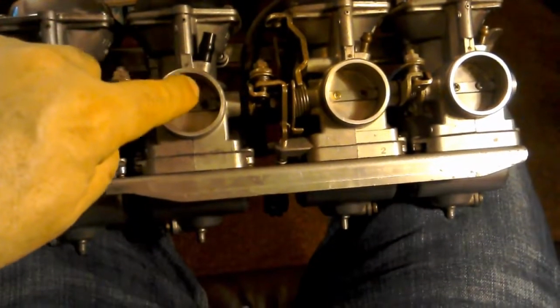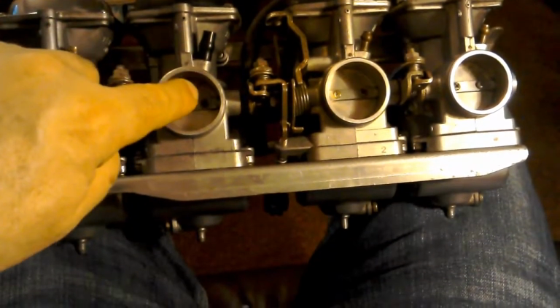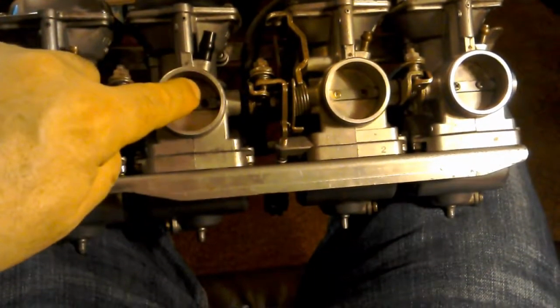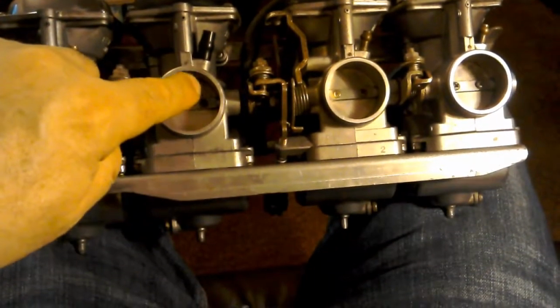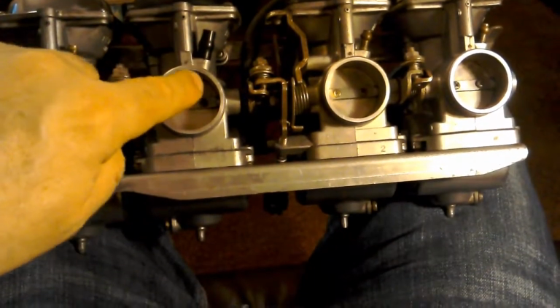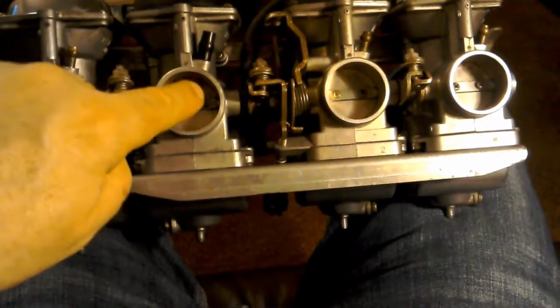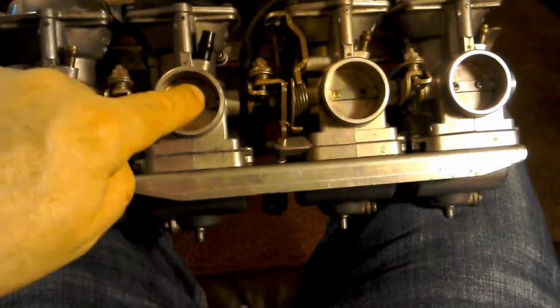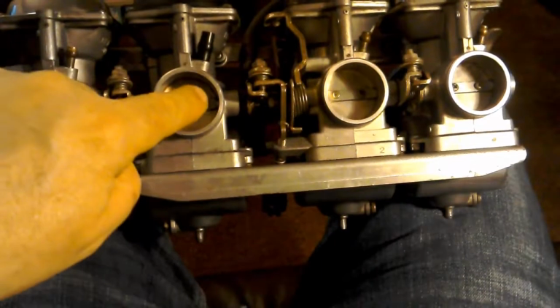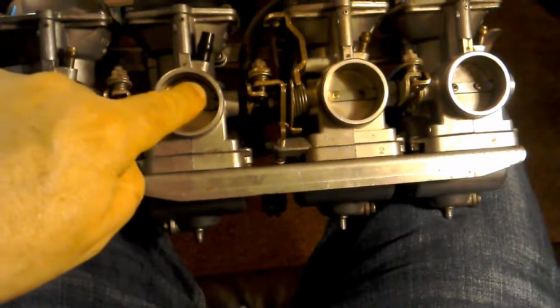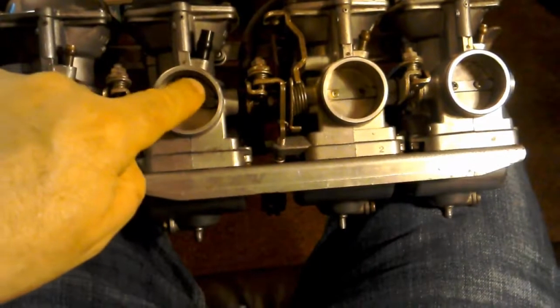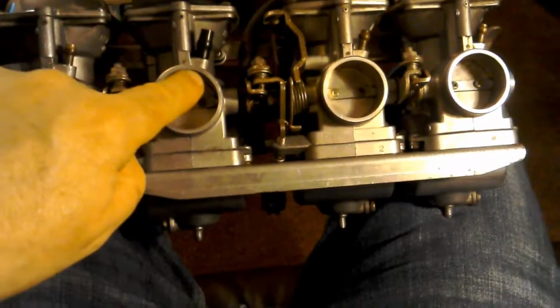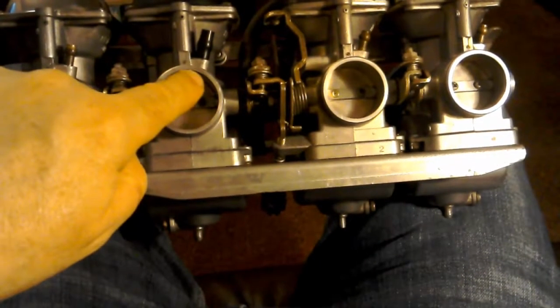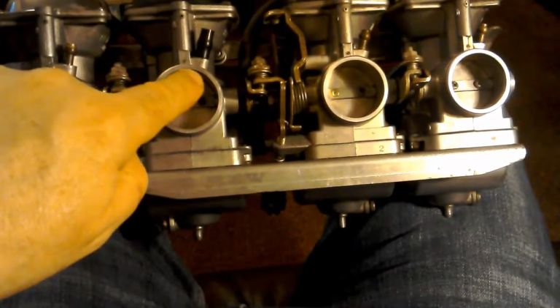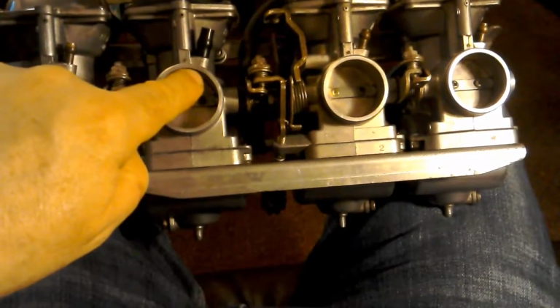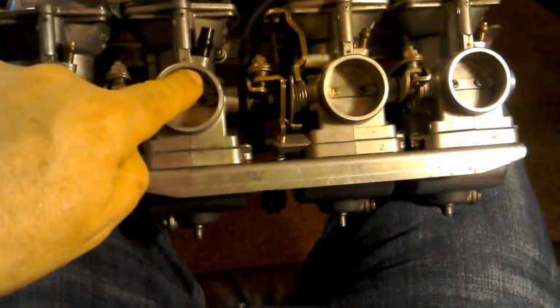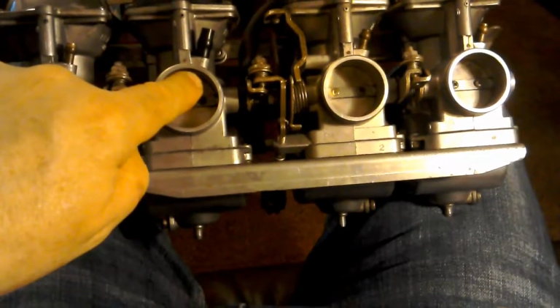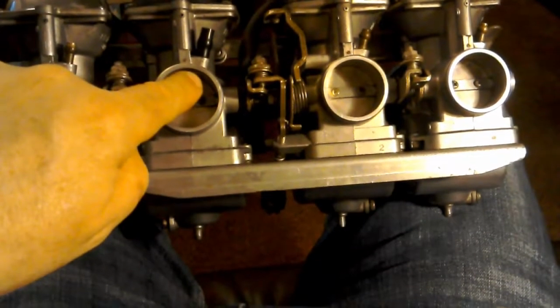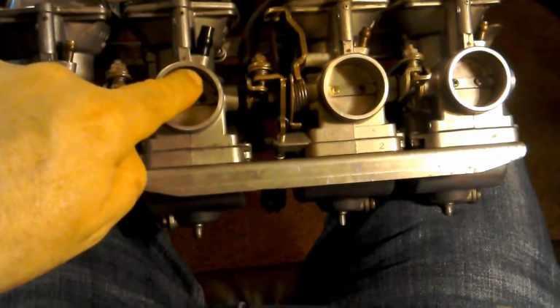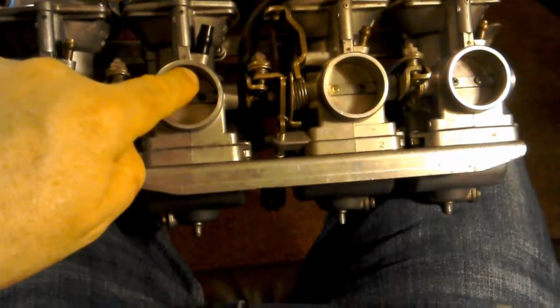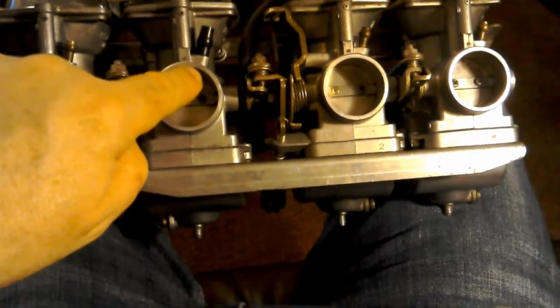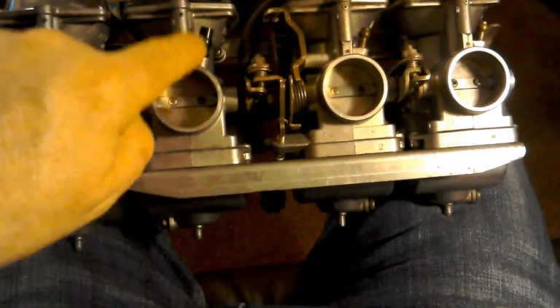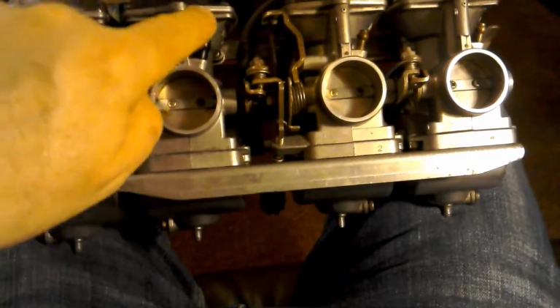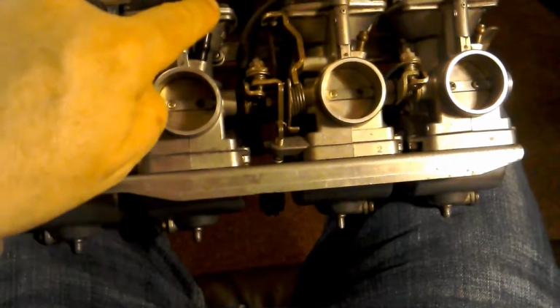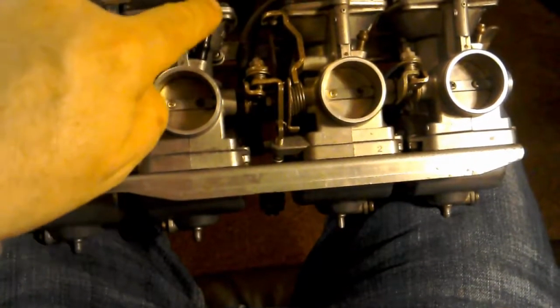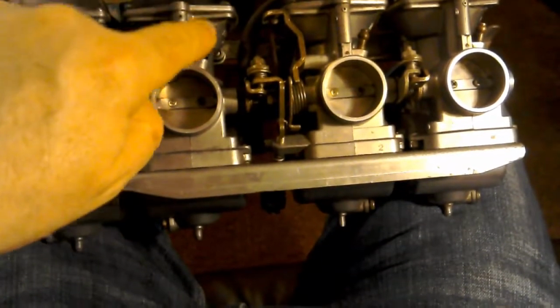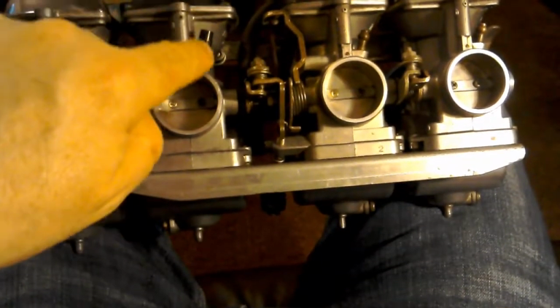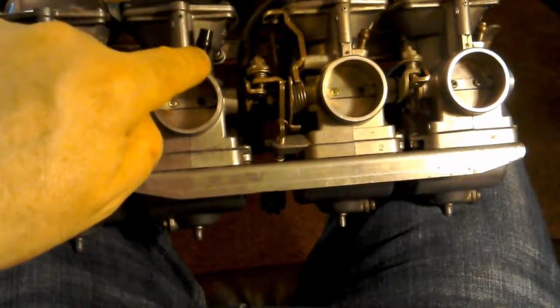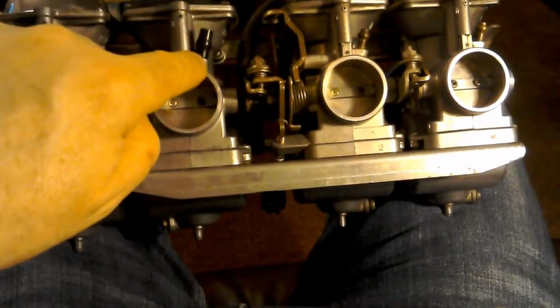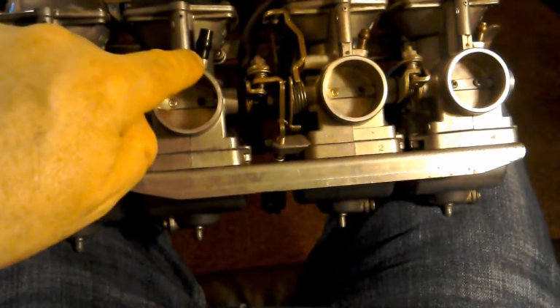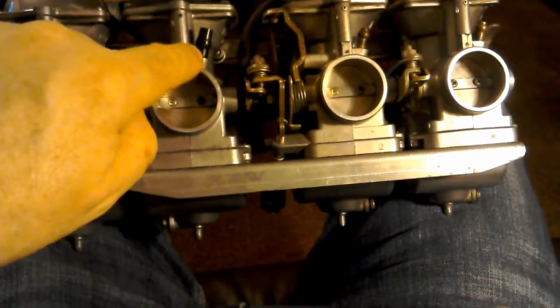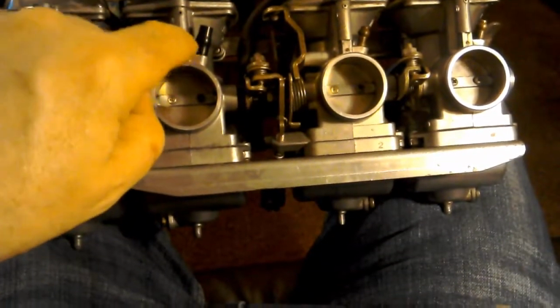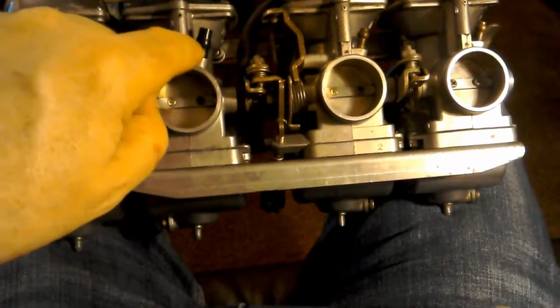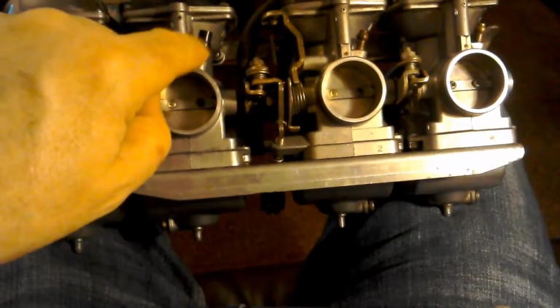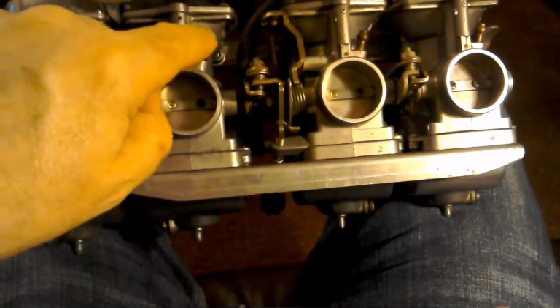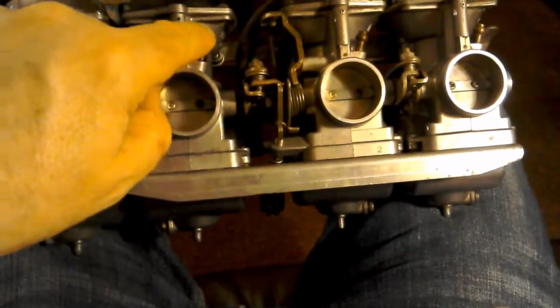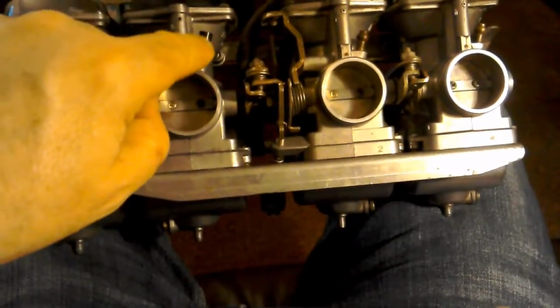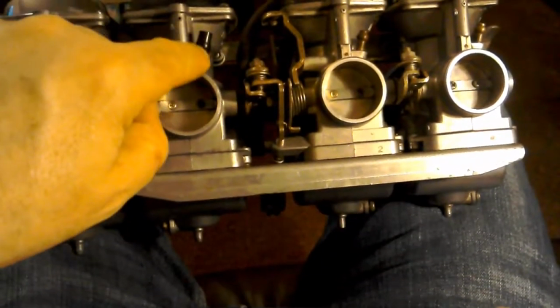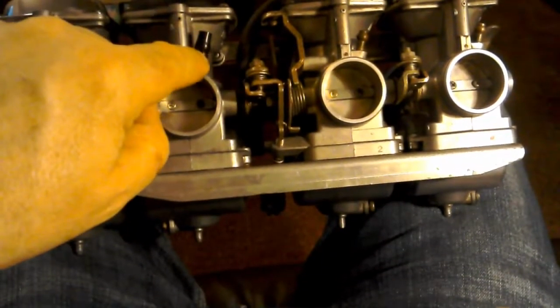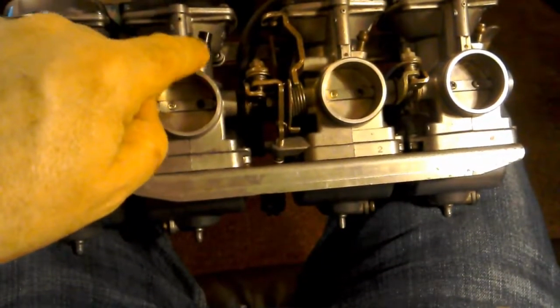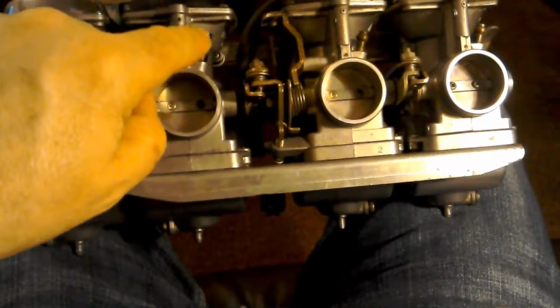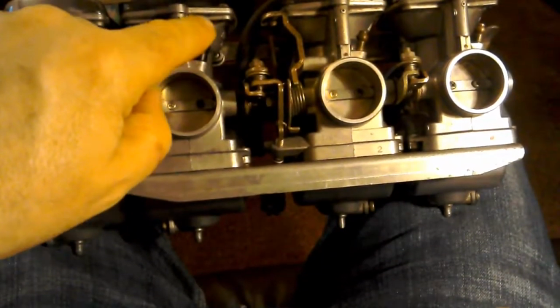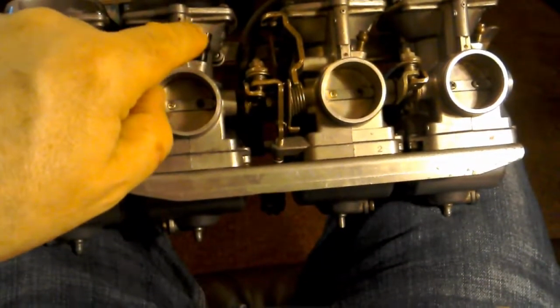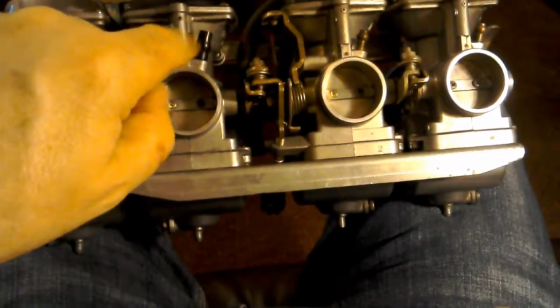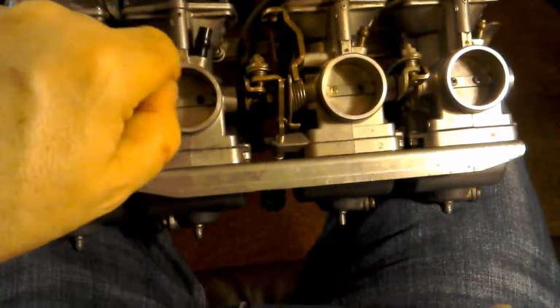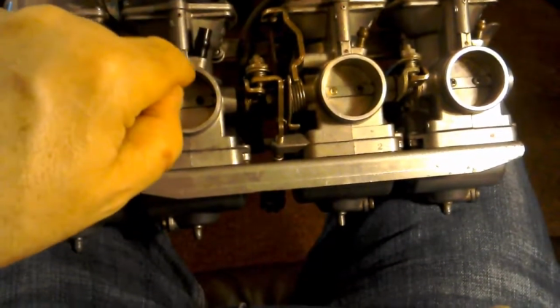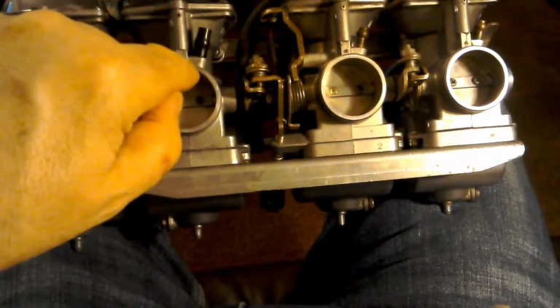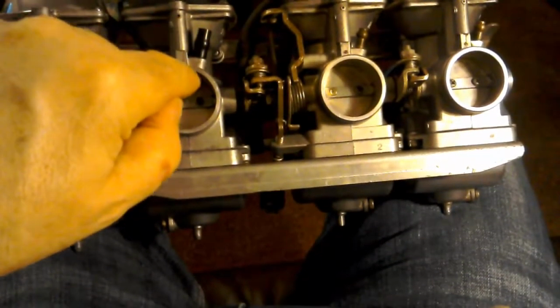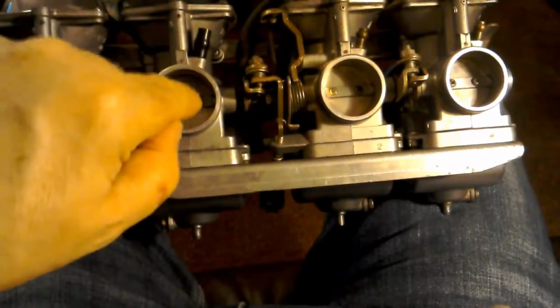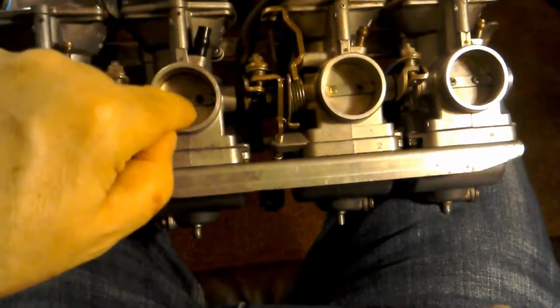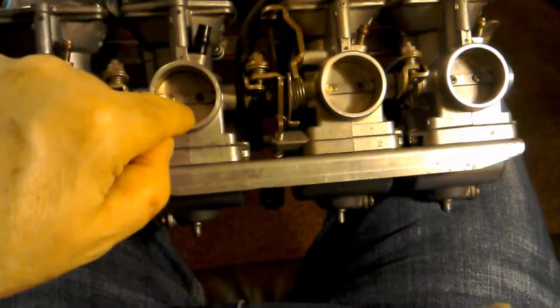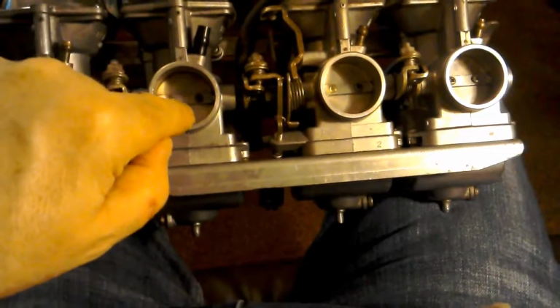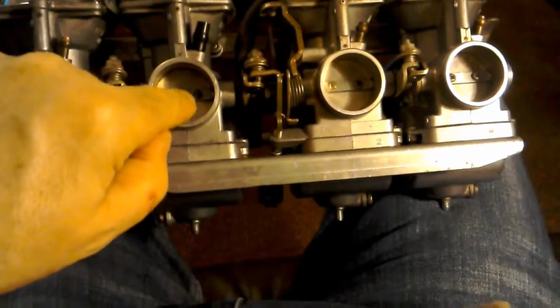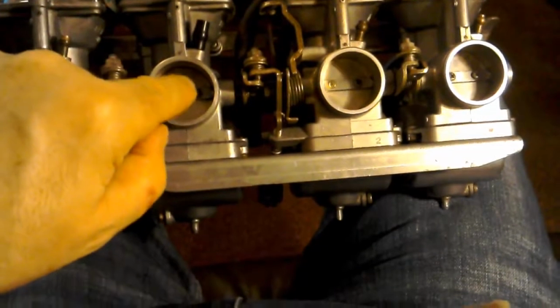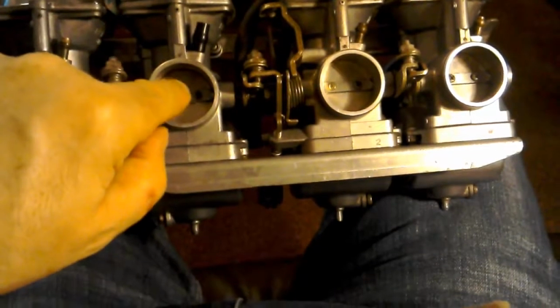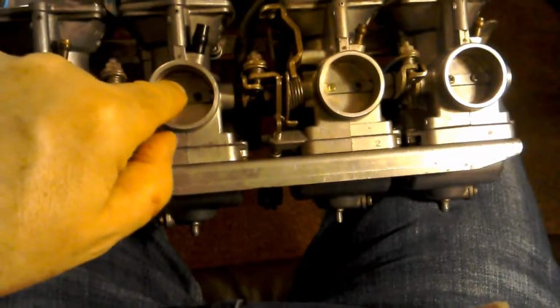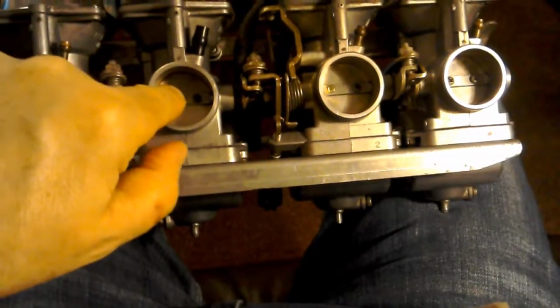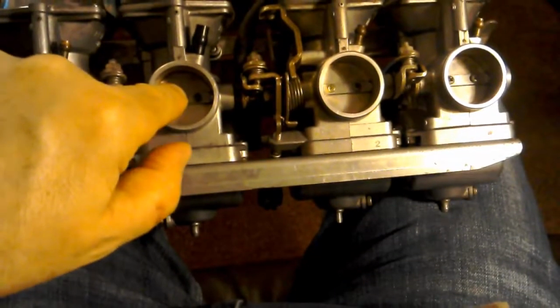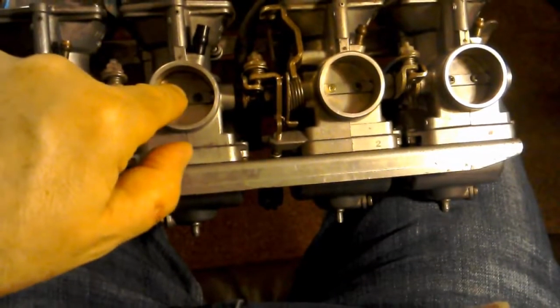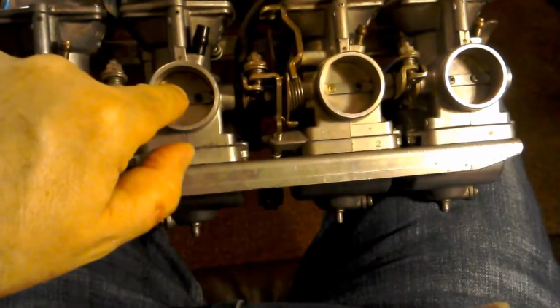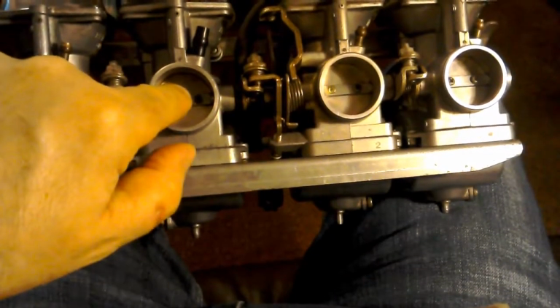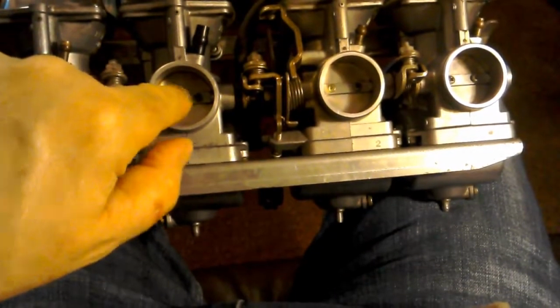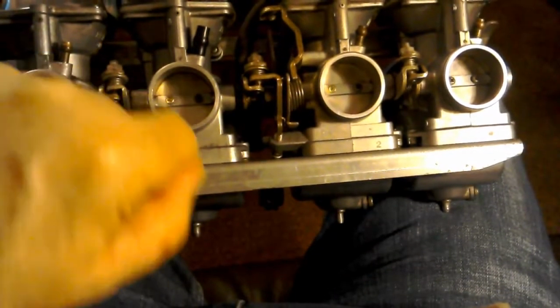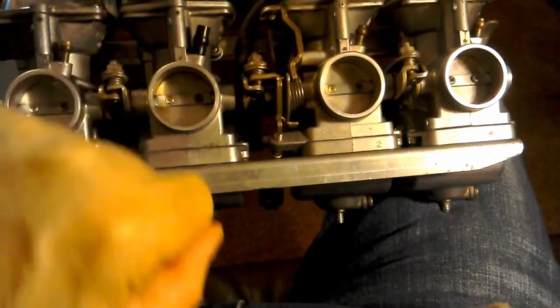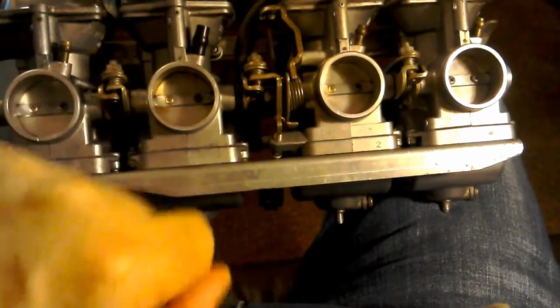It goes straight in there. There's a tiny little hole in there, it goes straight through. And they use that to test the vacuum in the inlet.